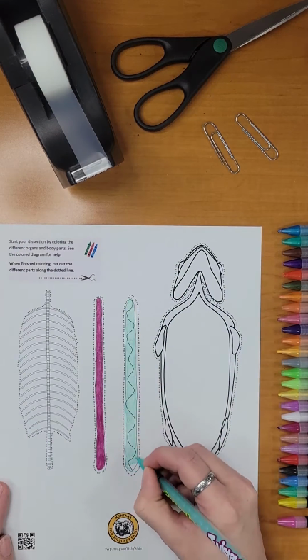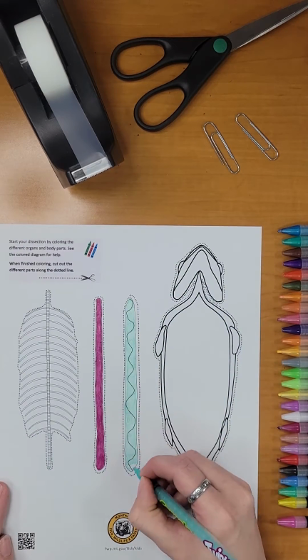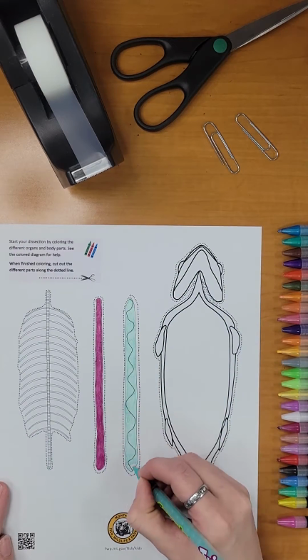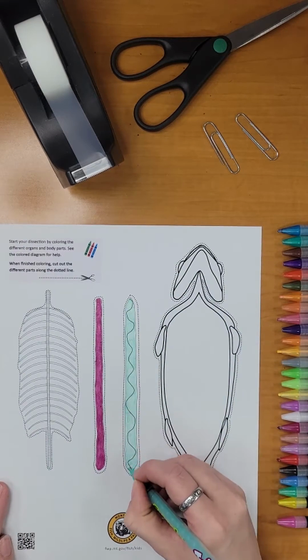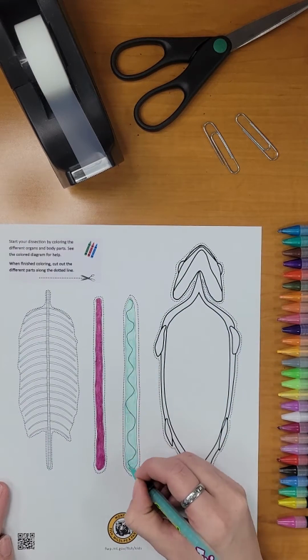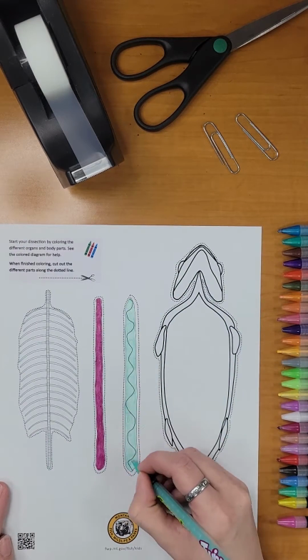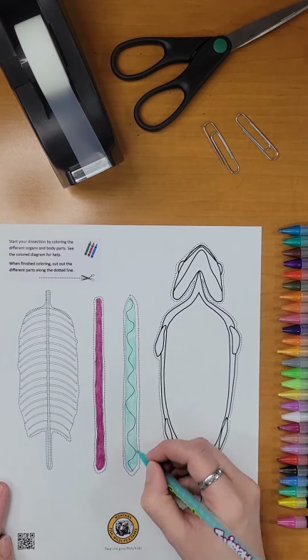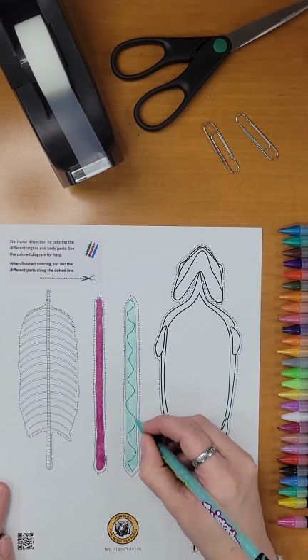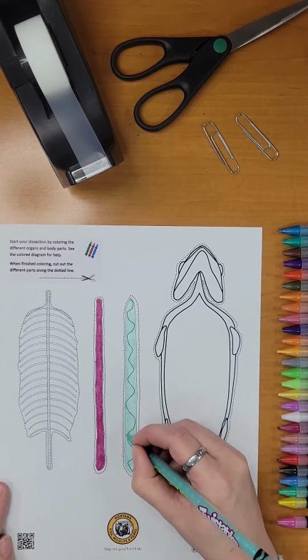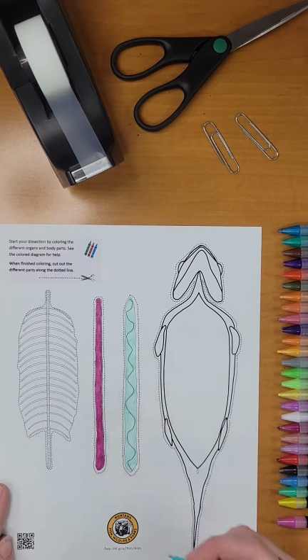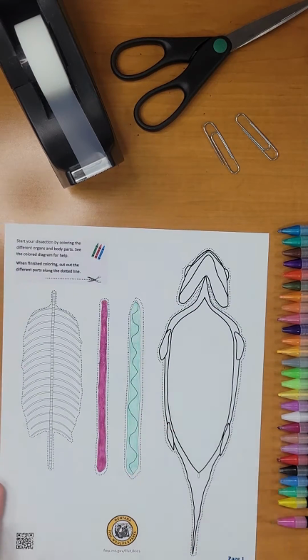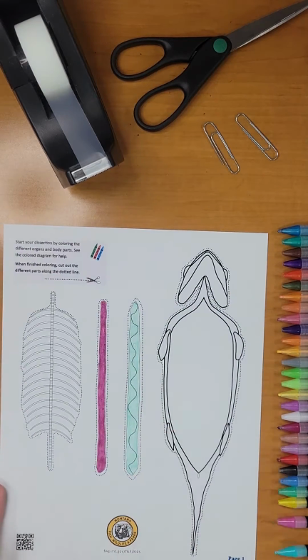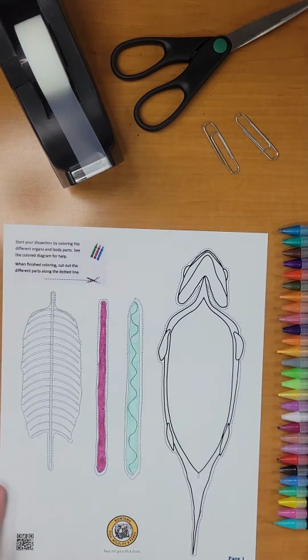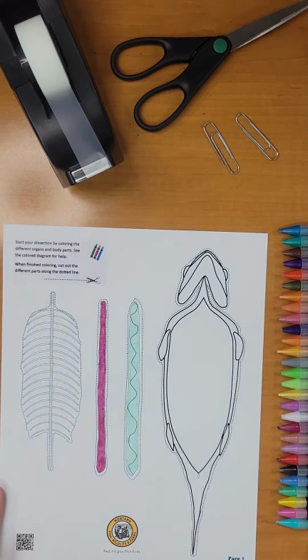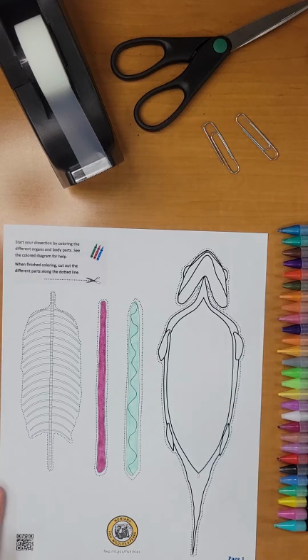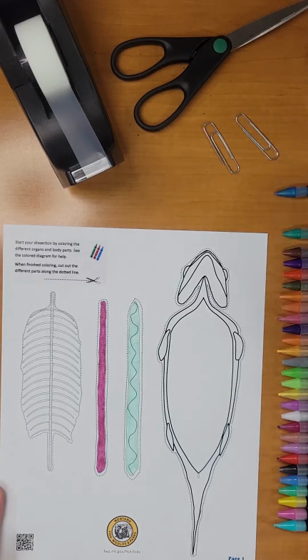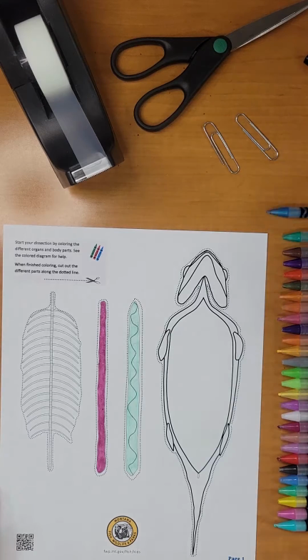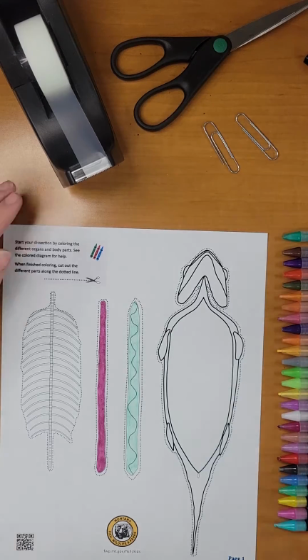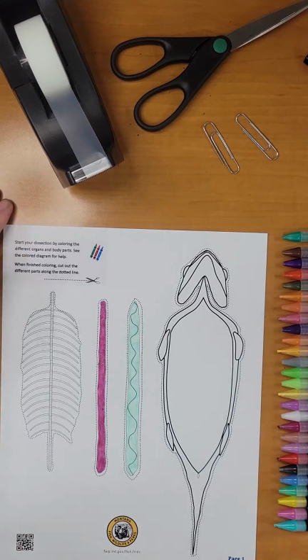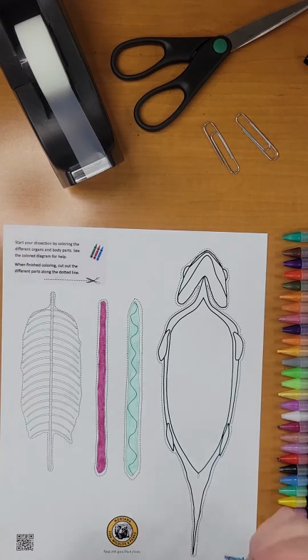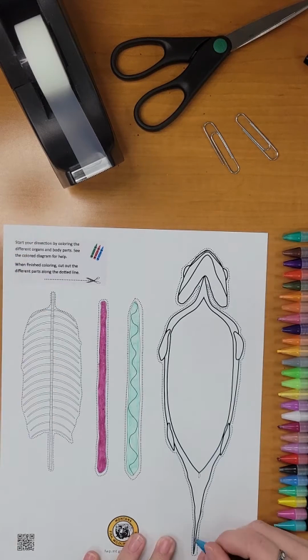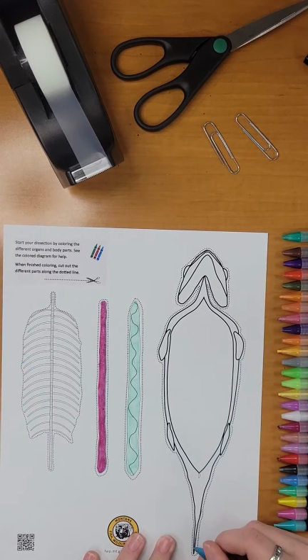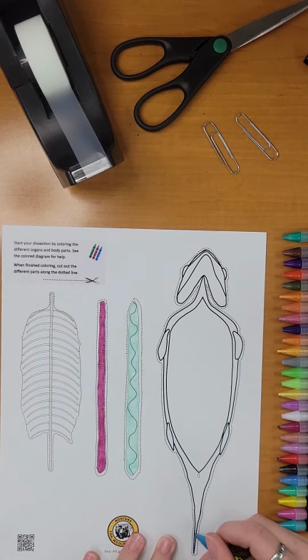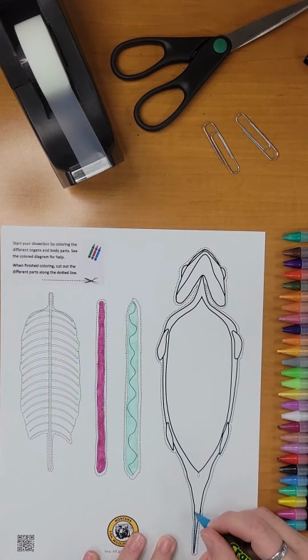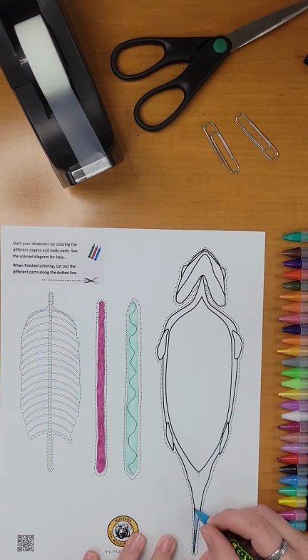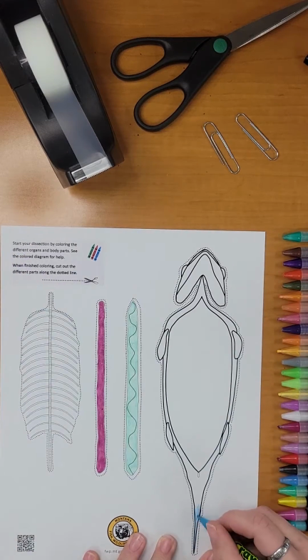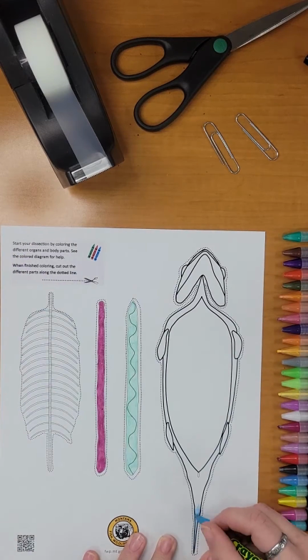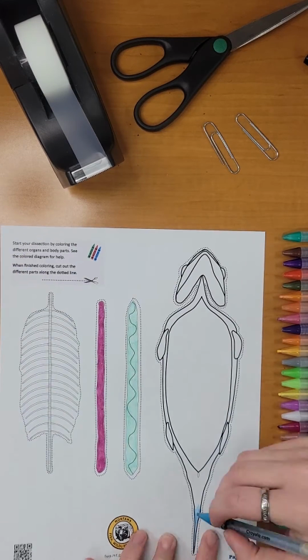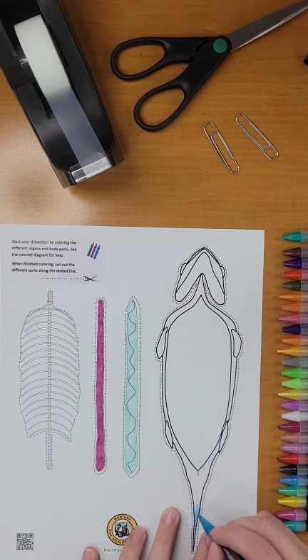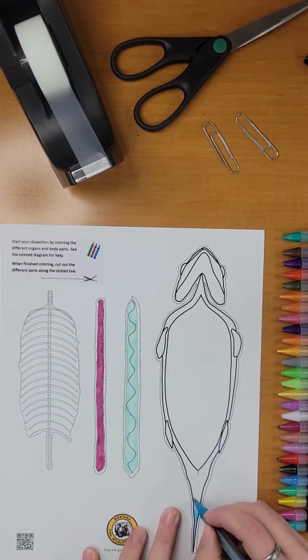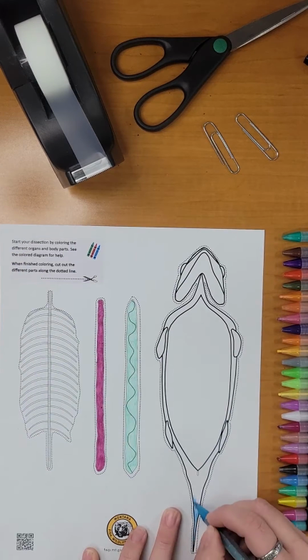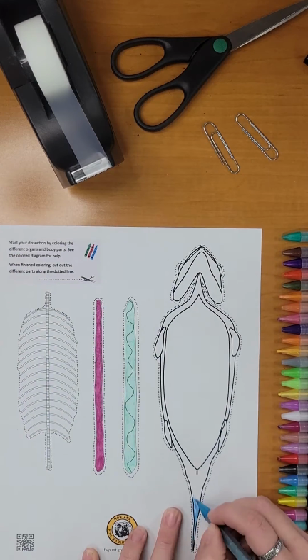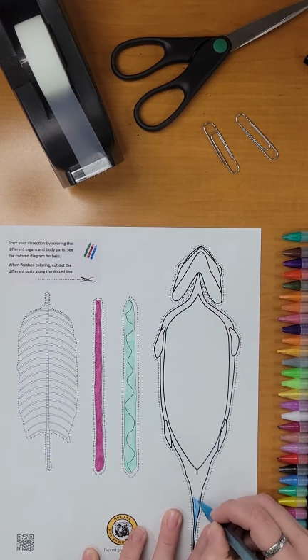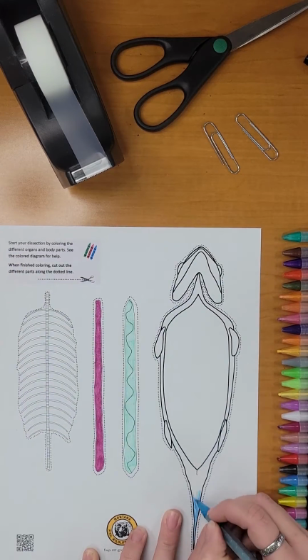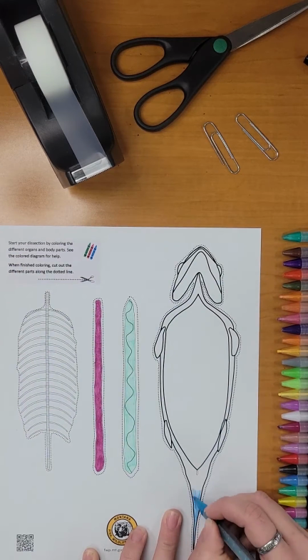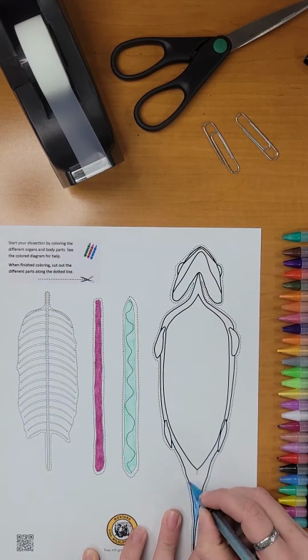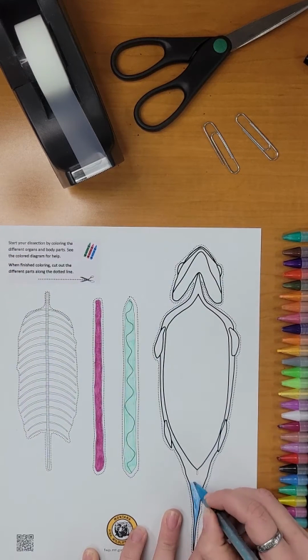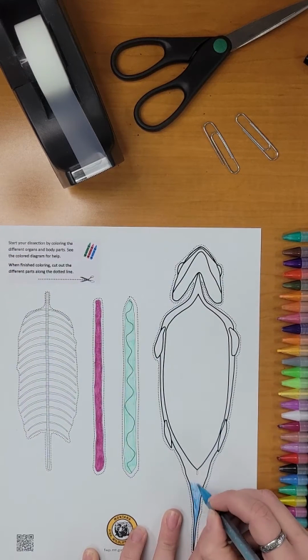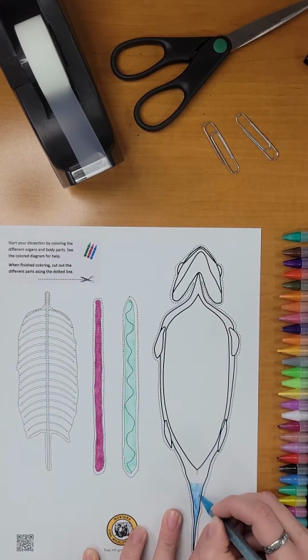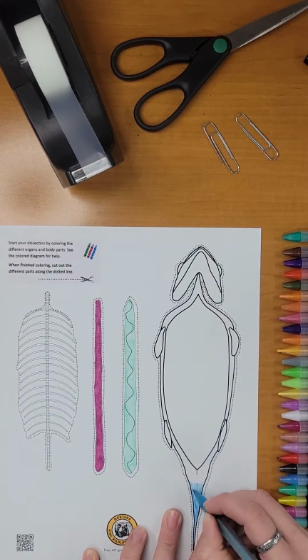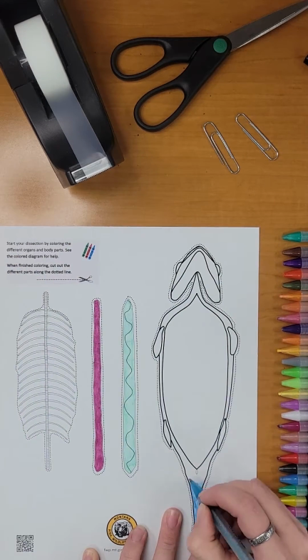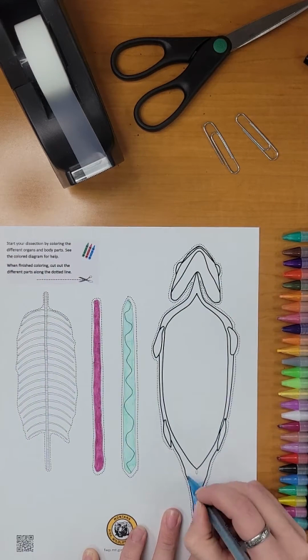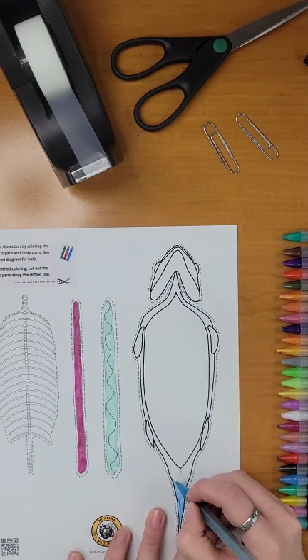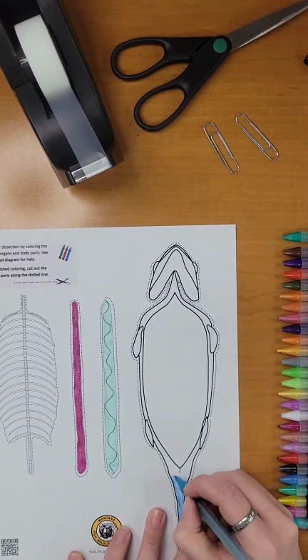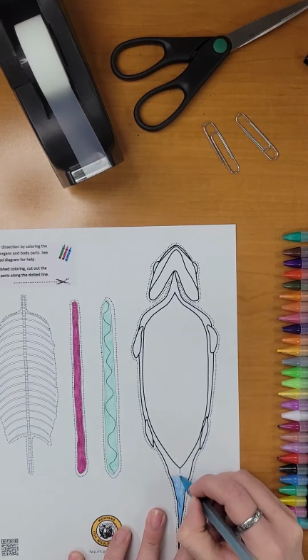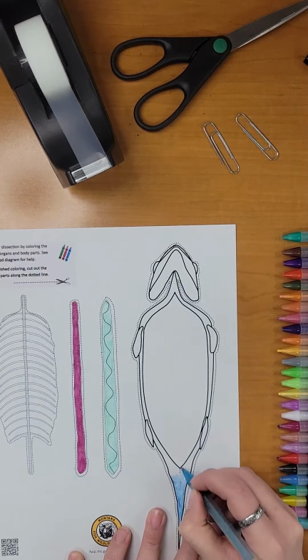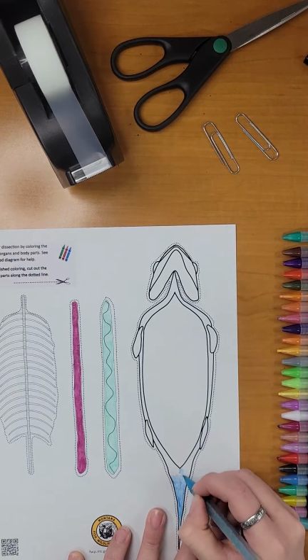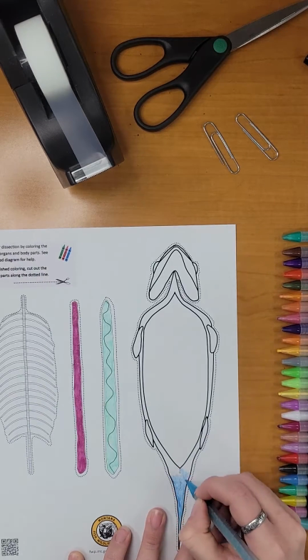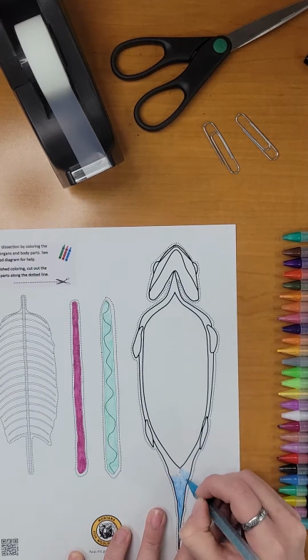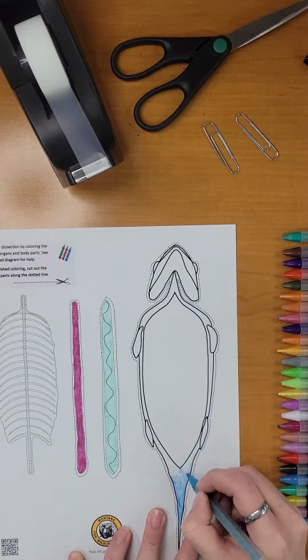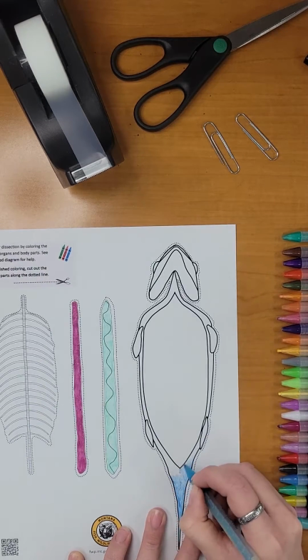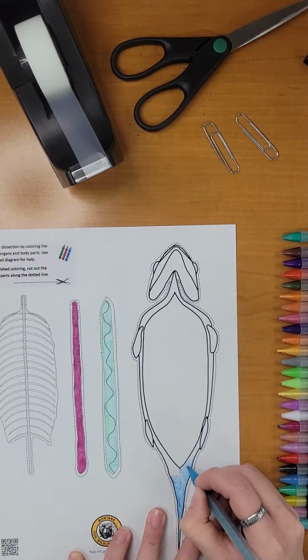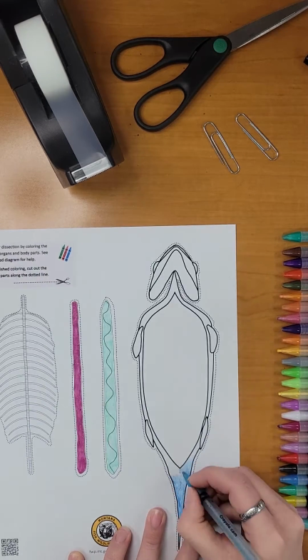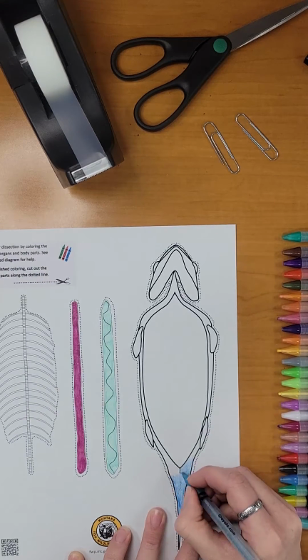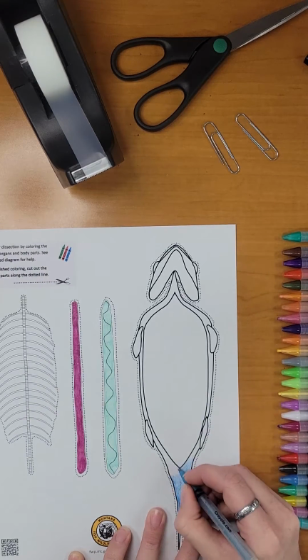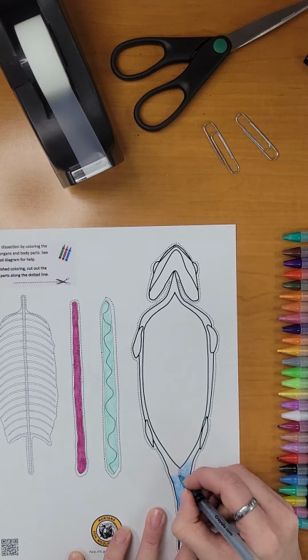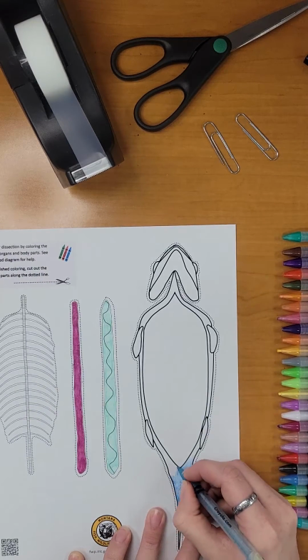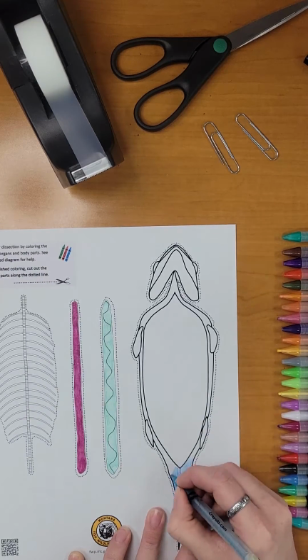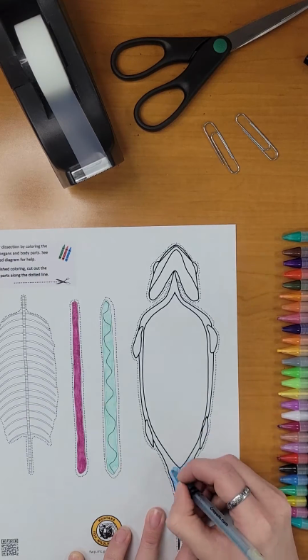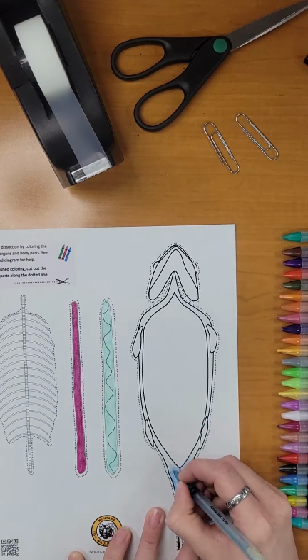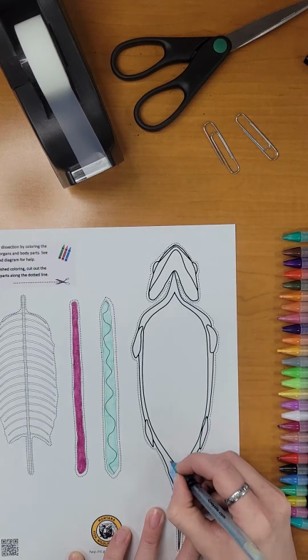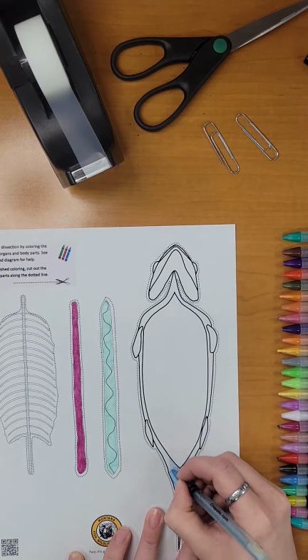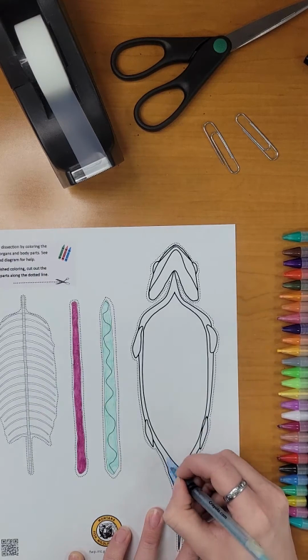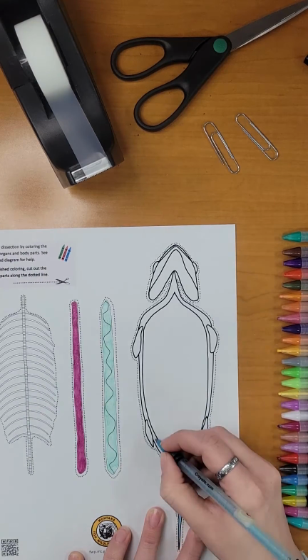Just for fun, let's color the body of the trout as well. For this video I'll pick blue.